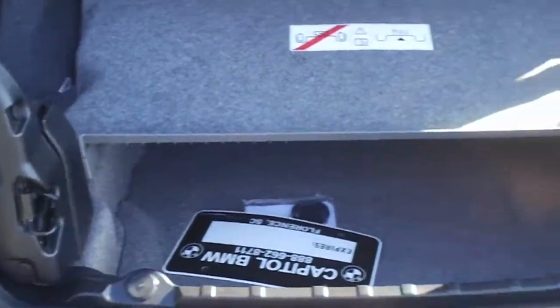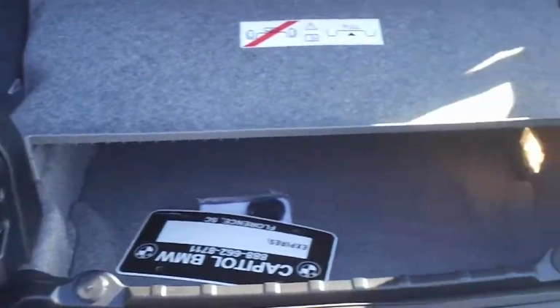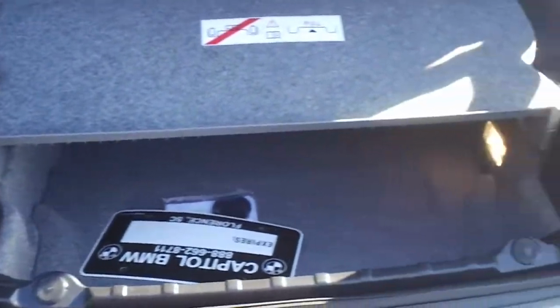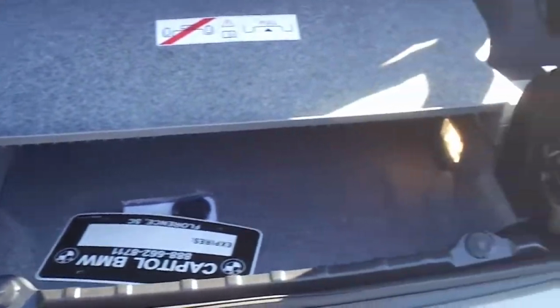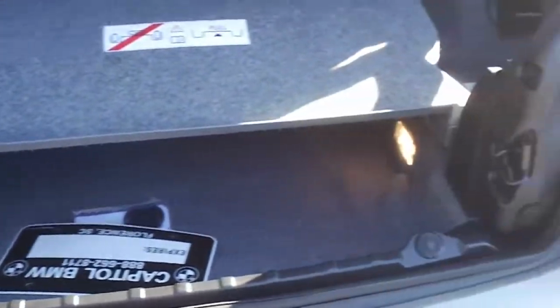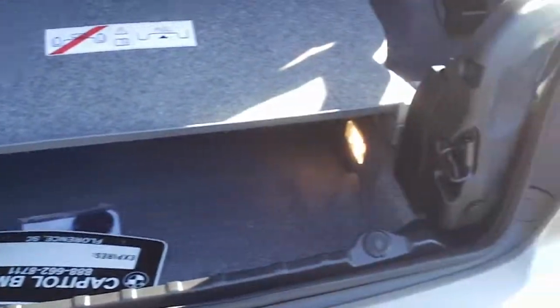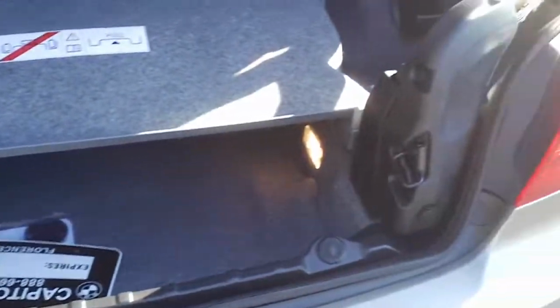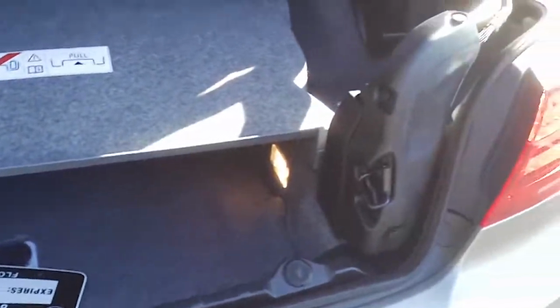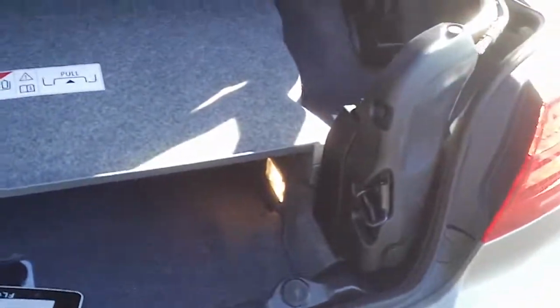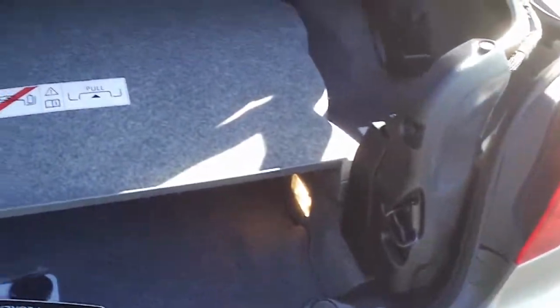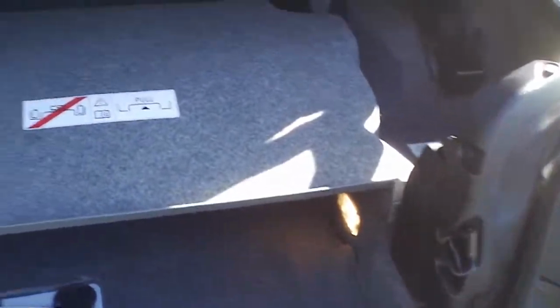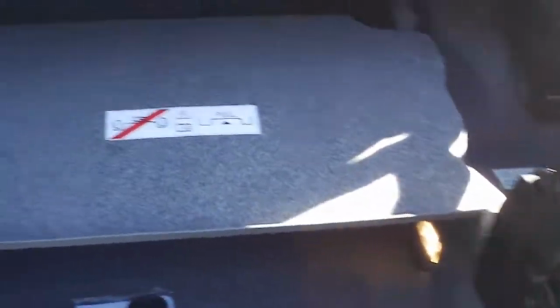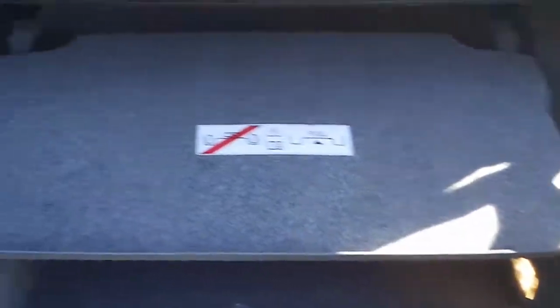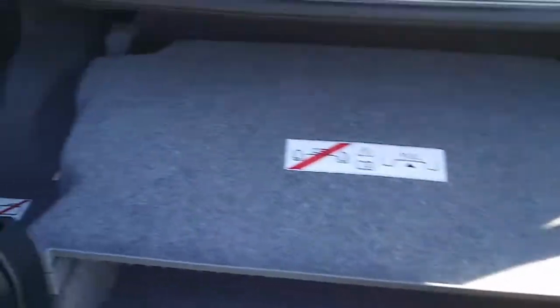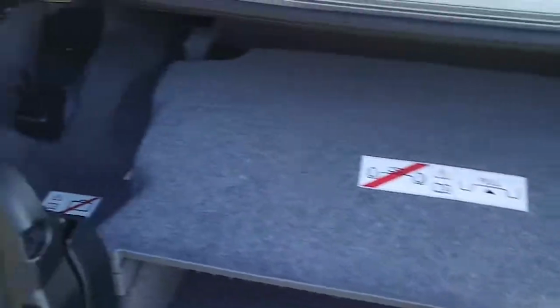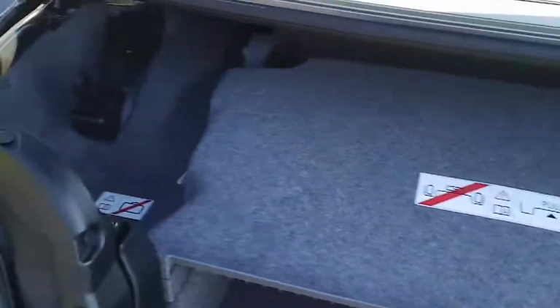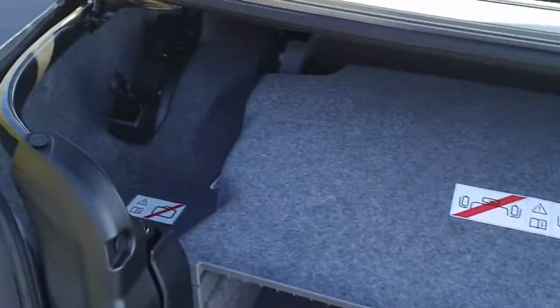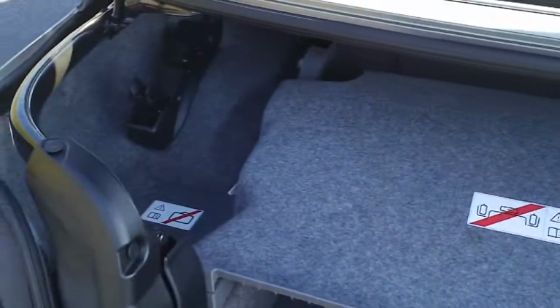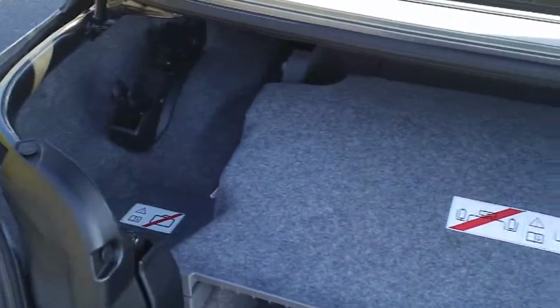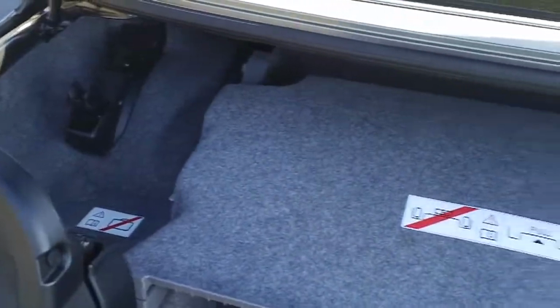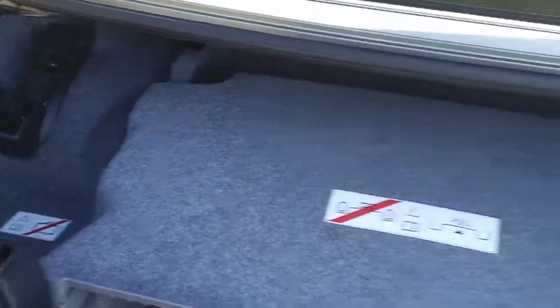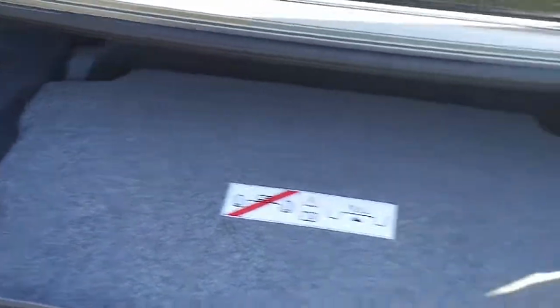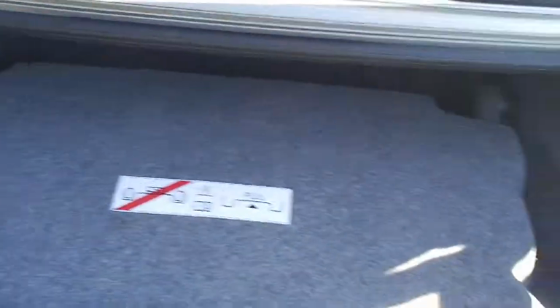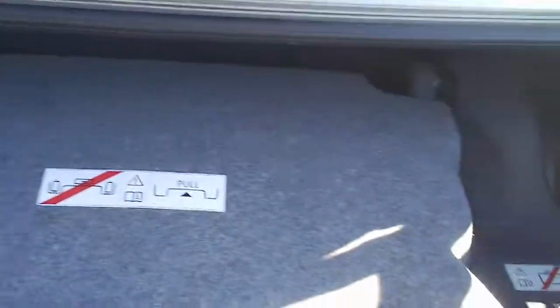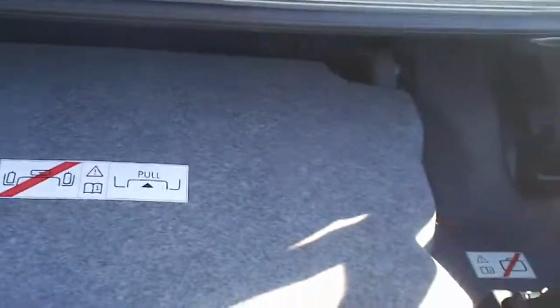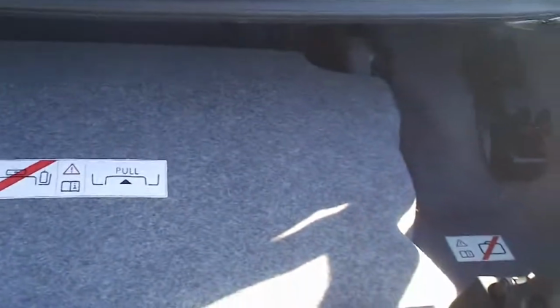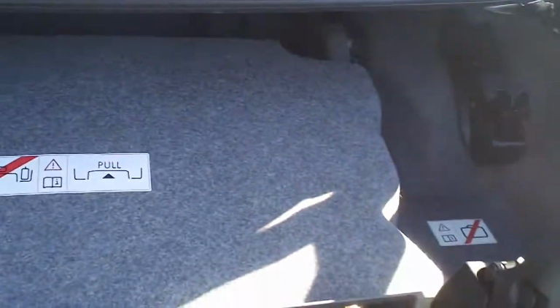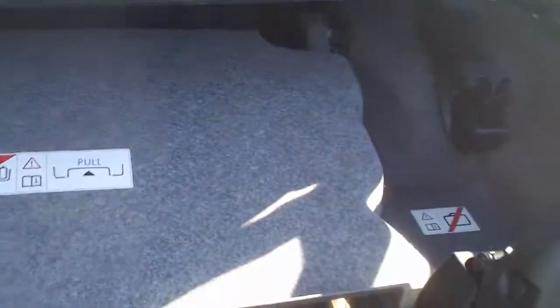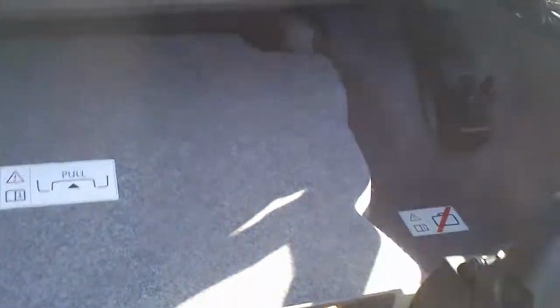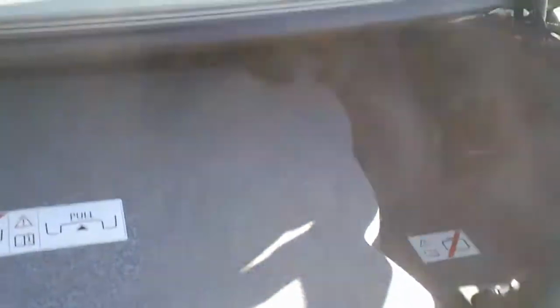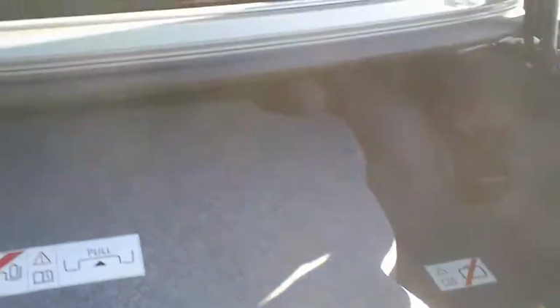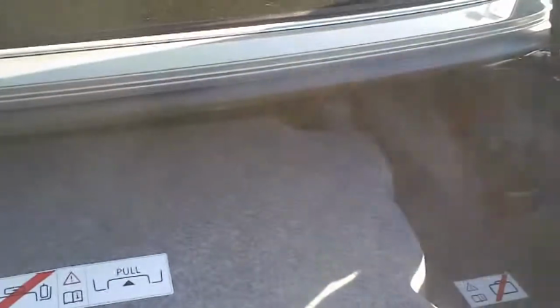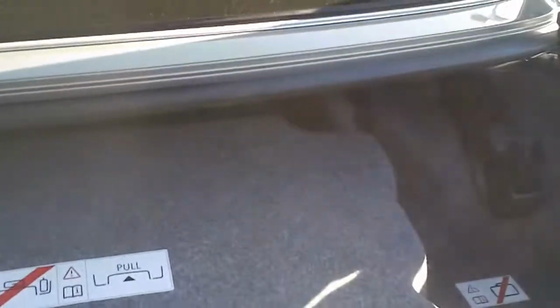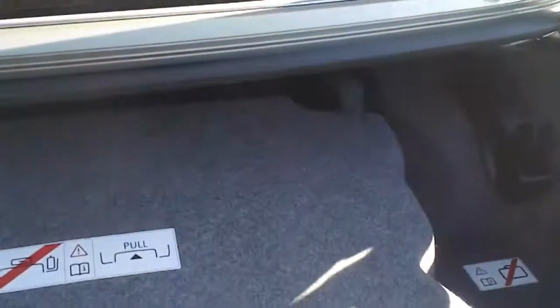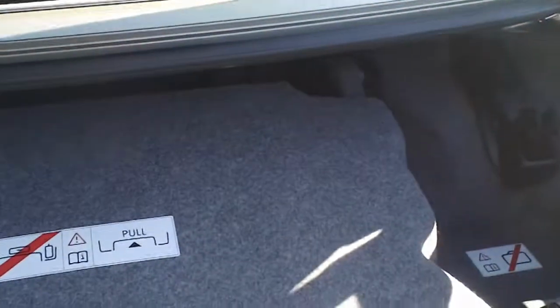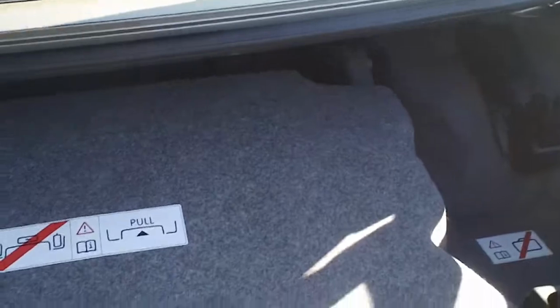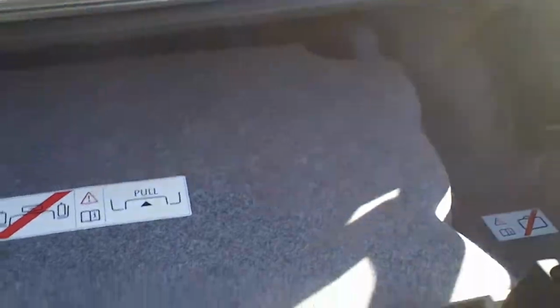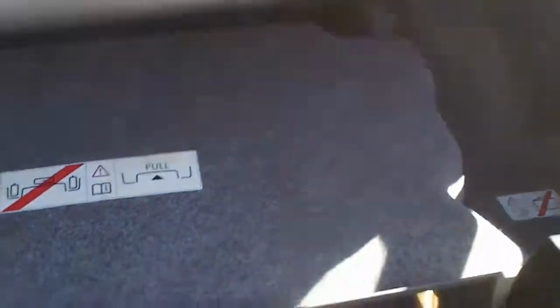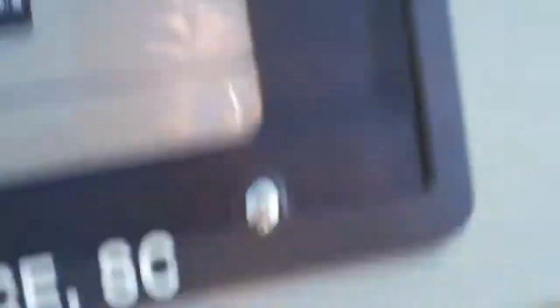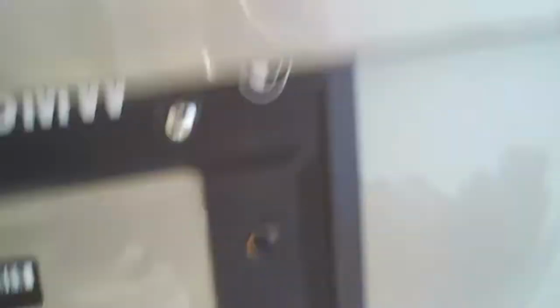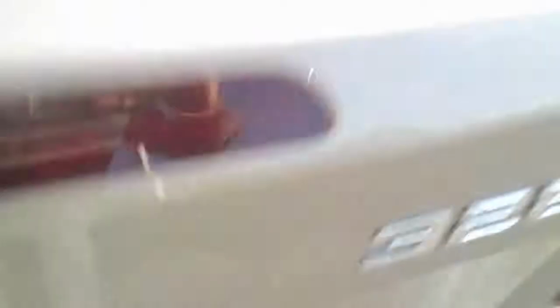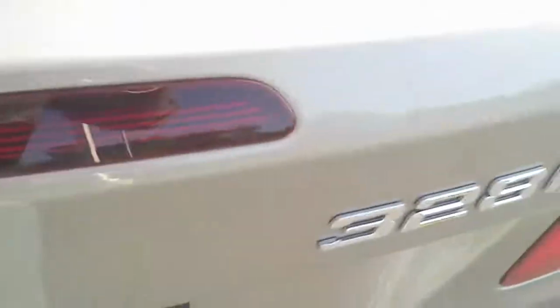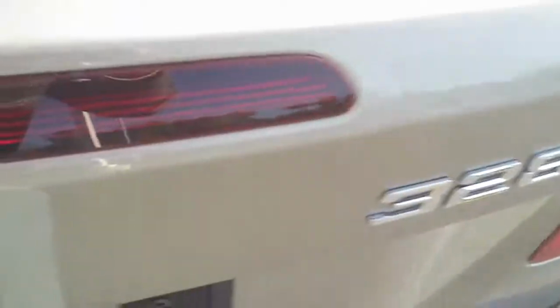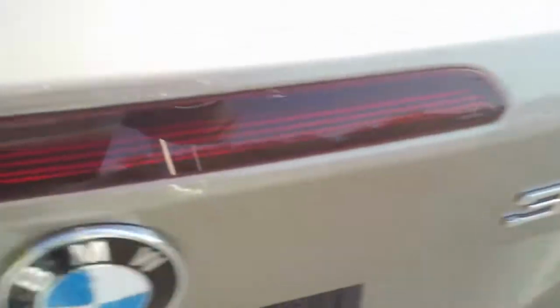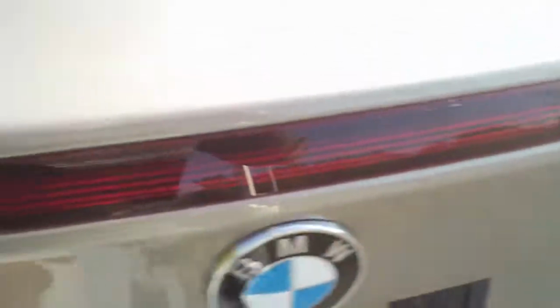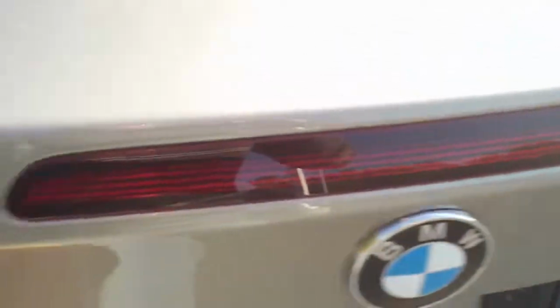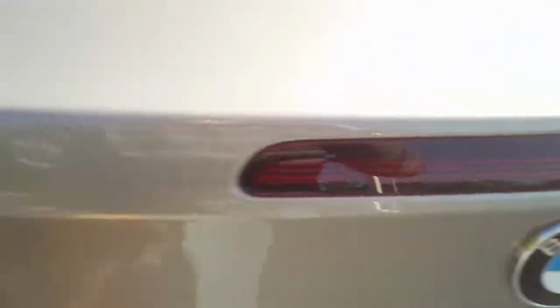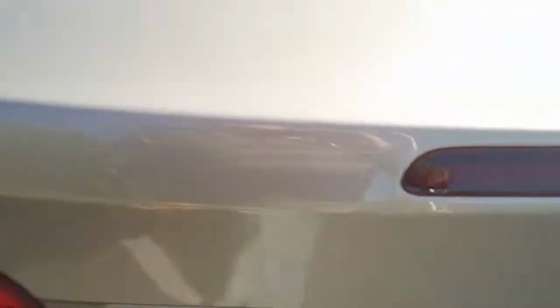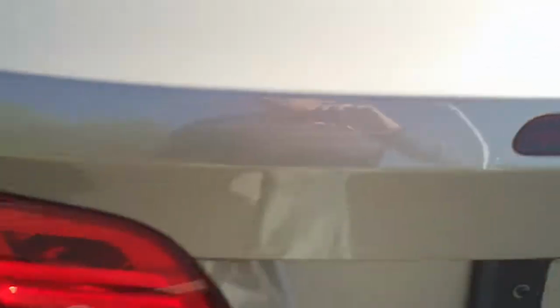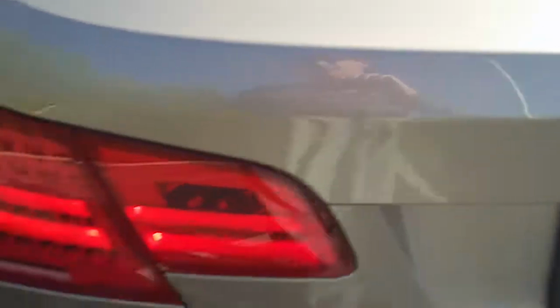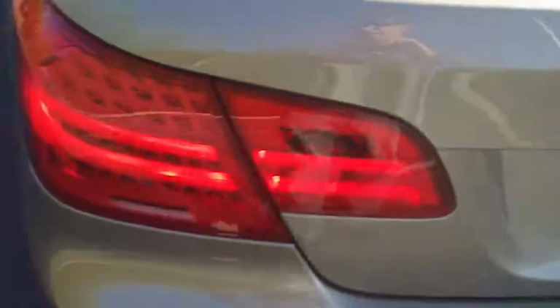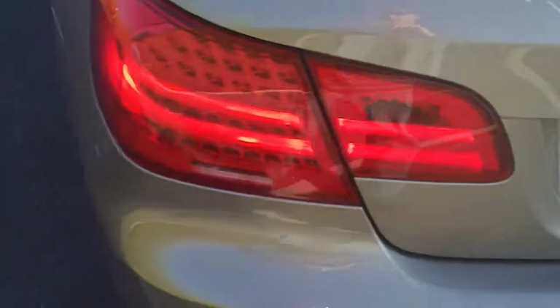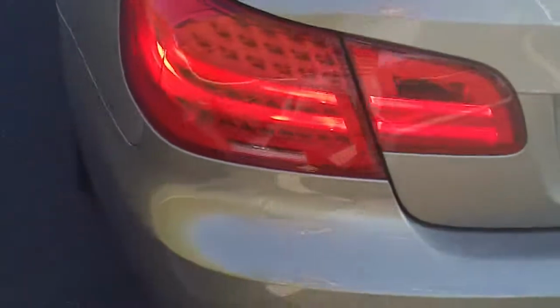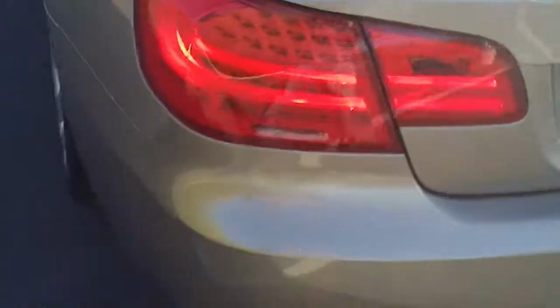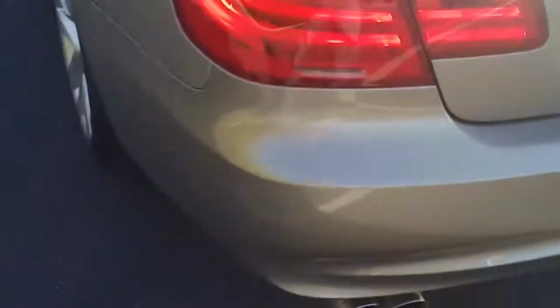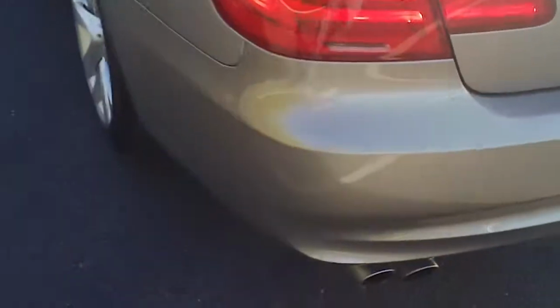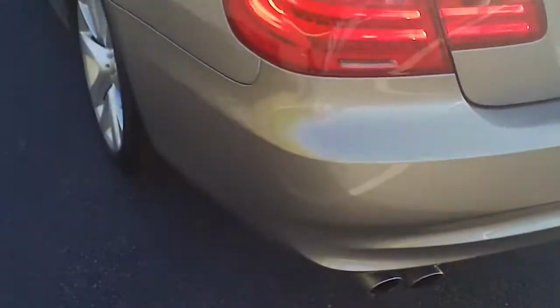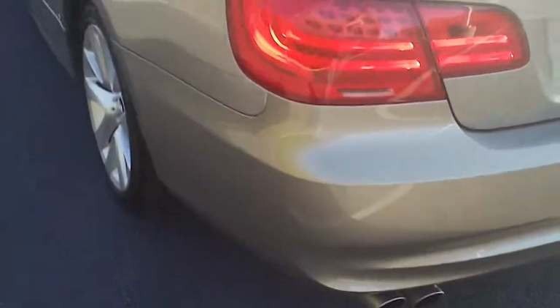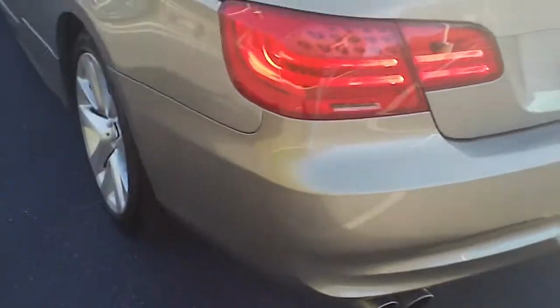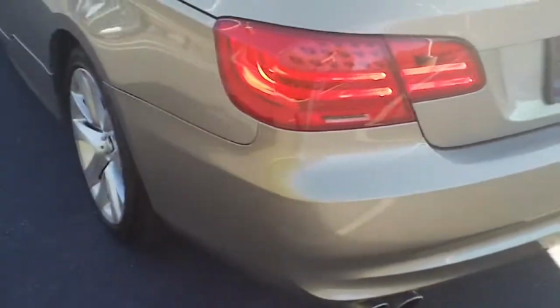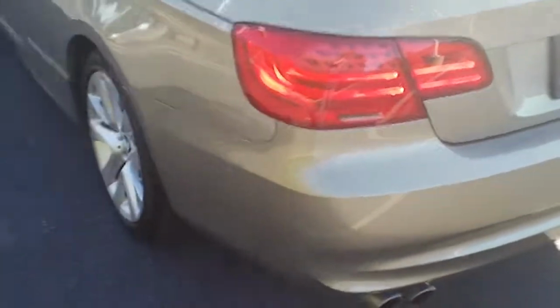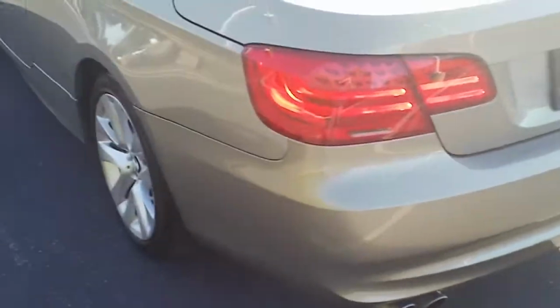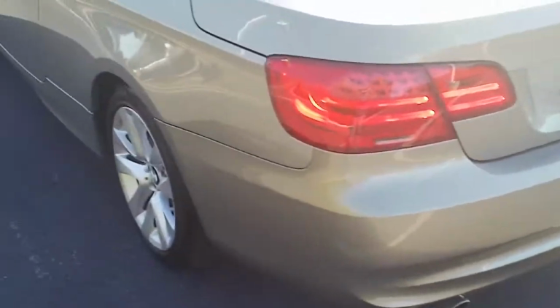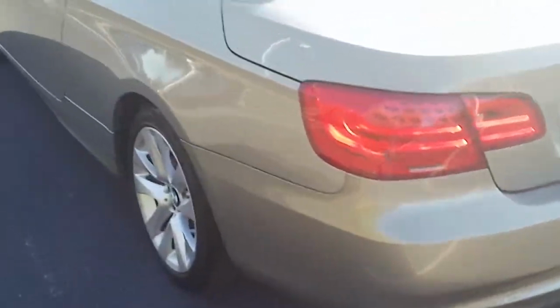Of course, being a convertible, the trunk is not going to have a lot of usable space, but that is what it has available there.